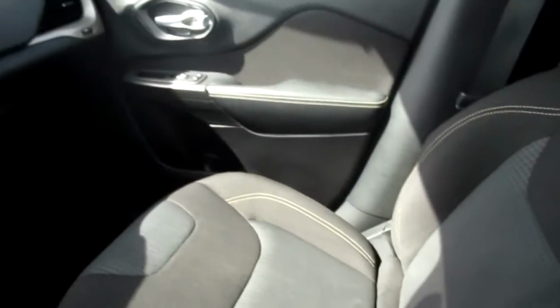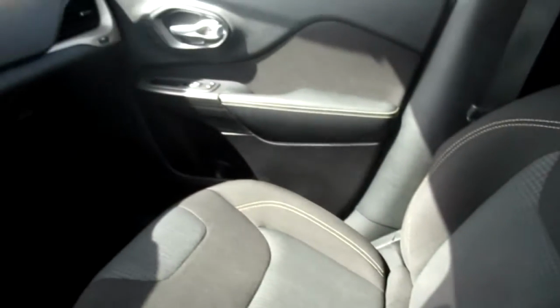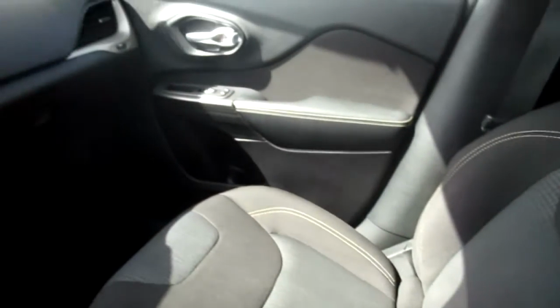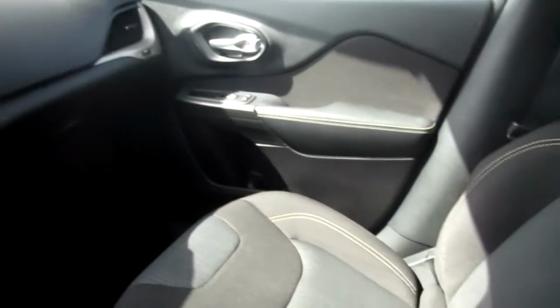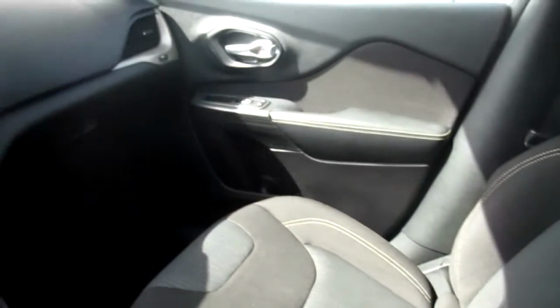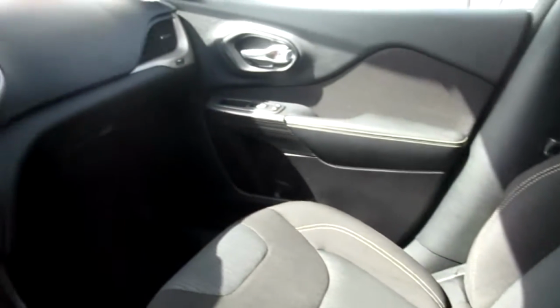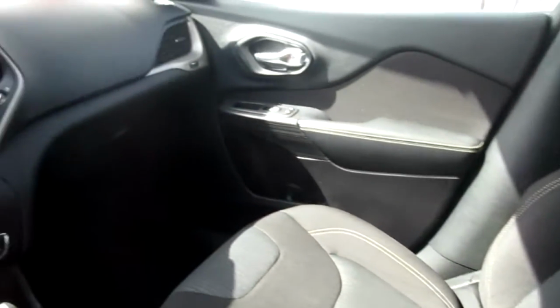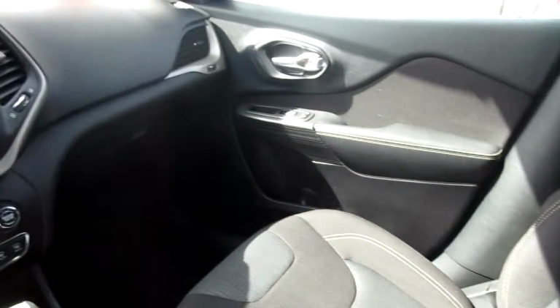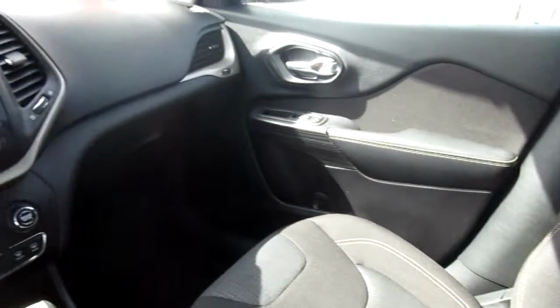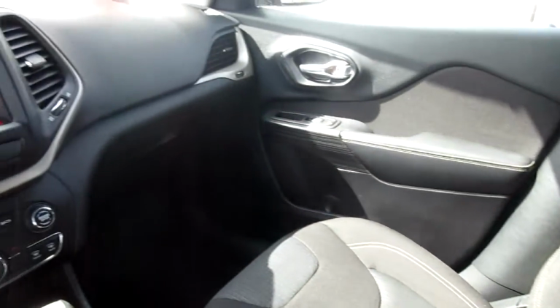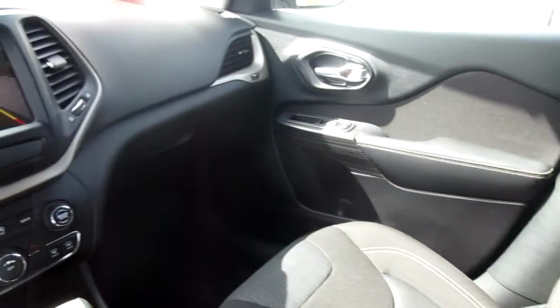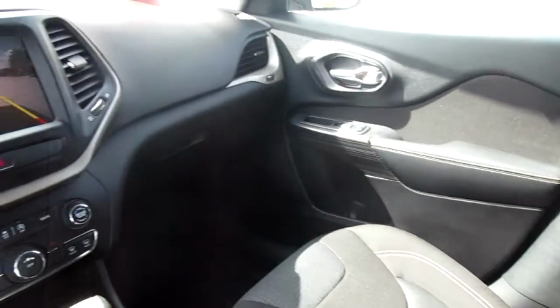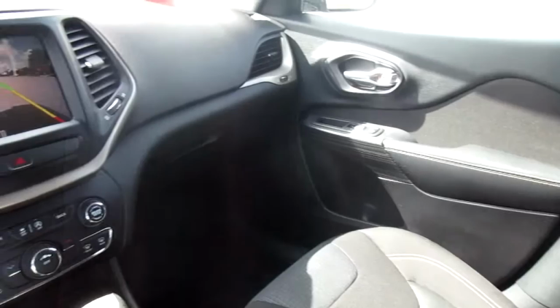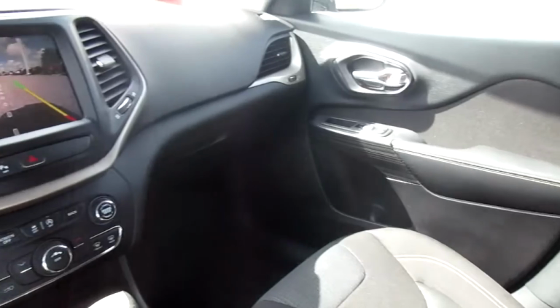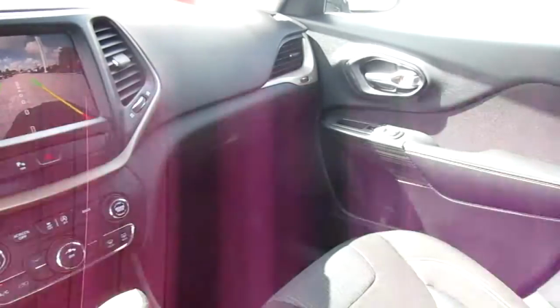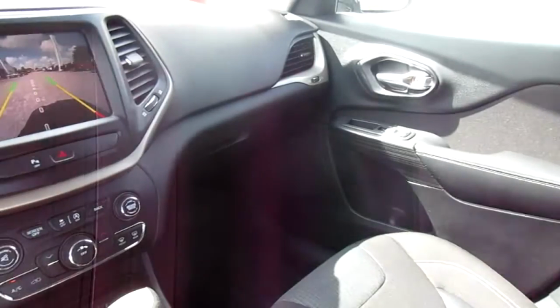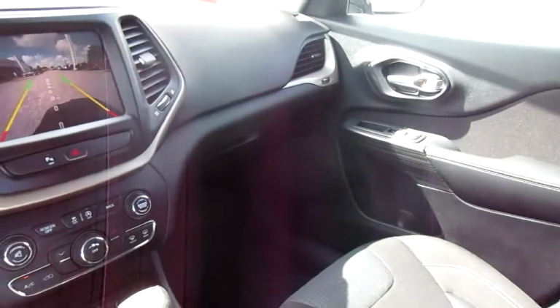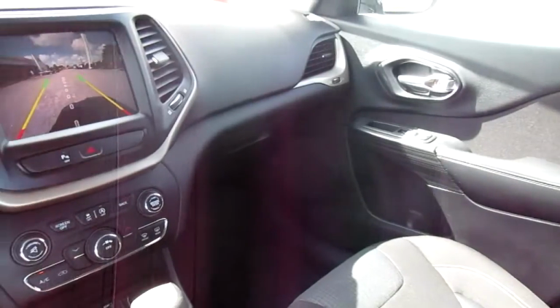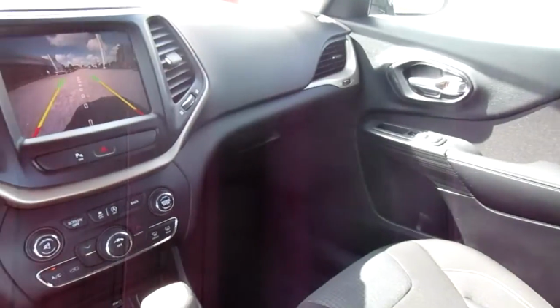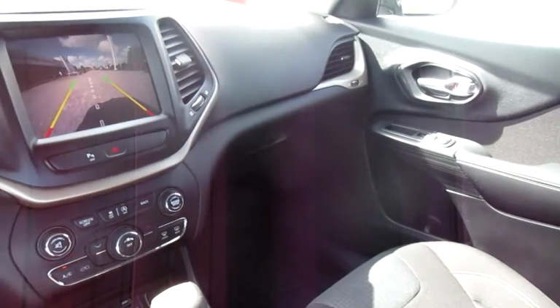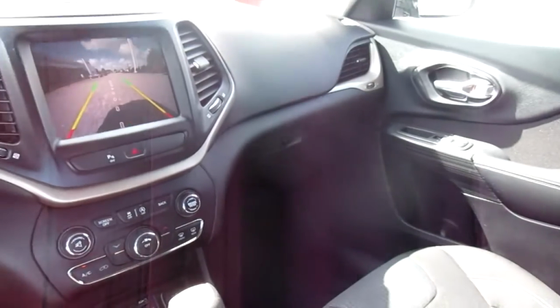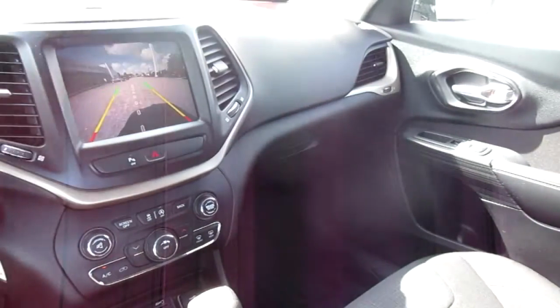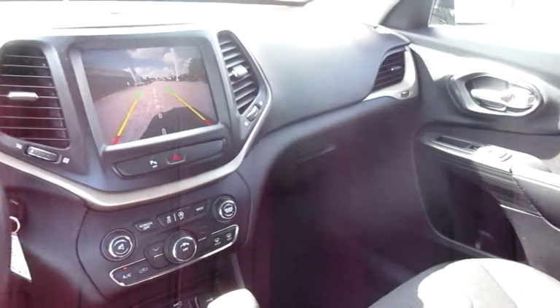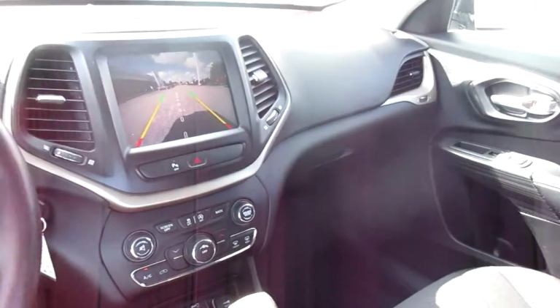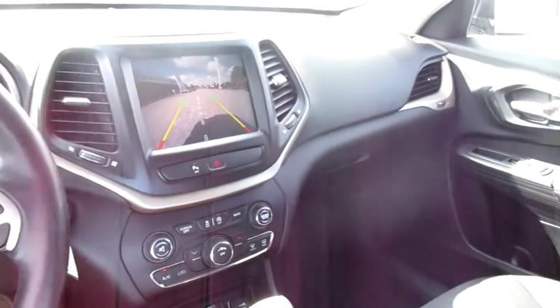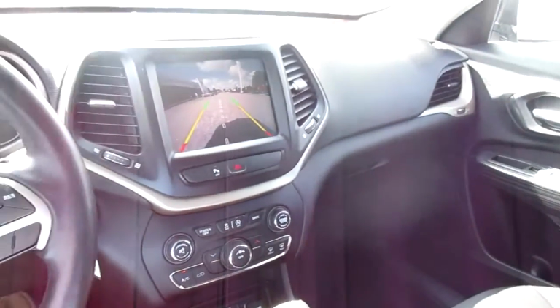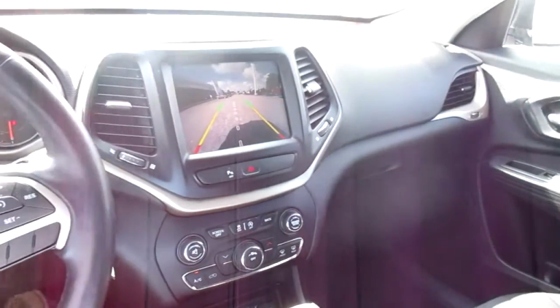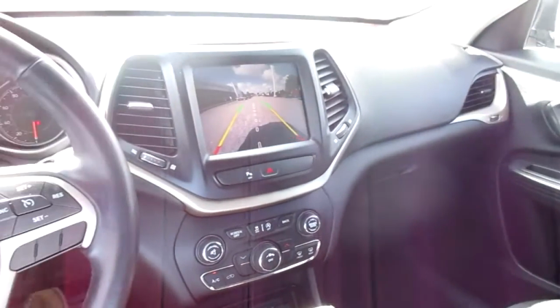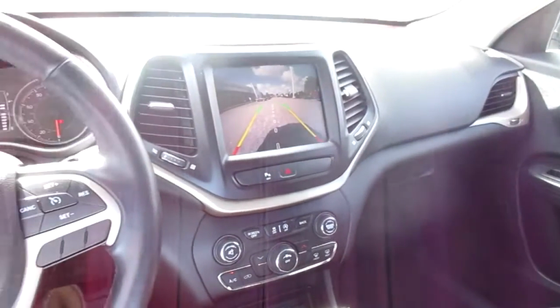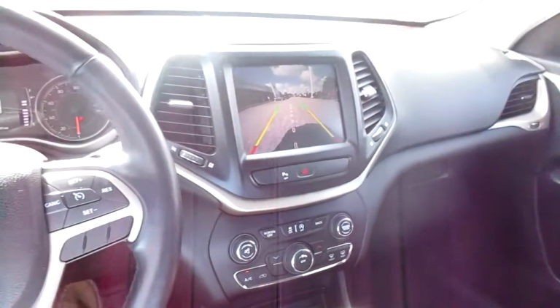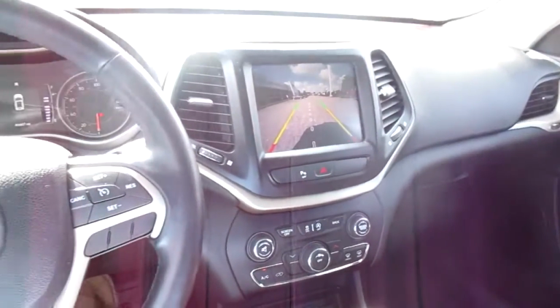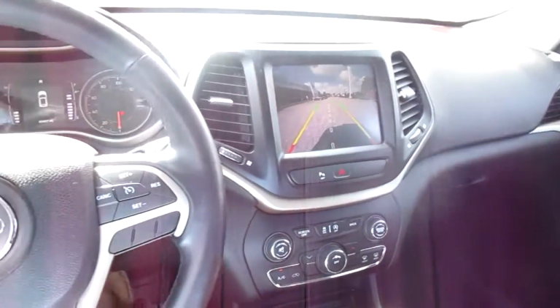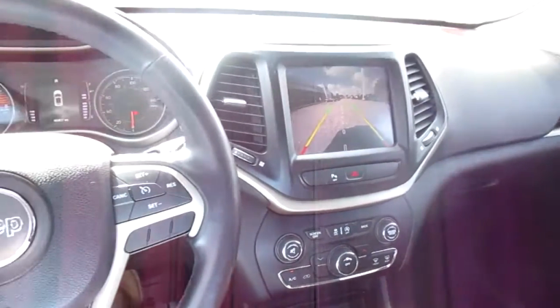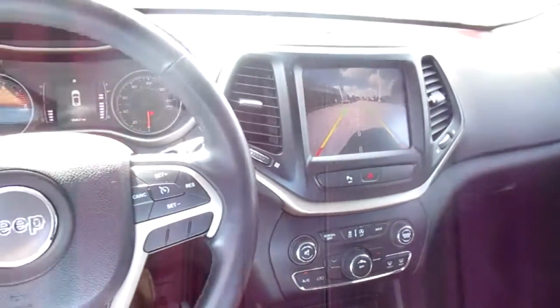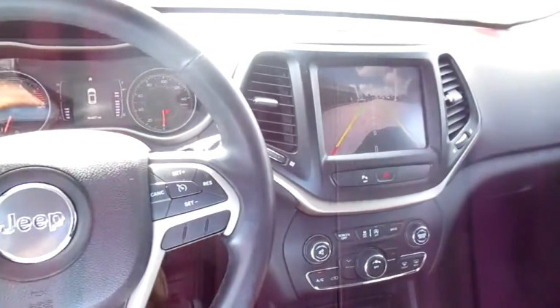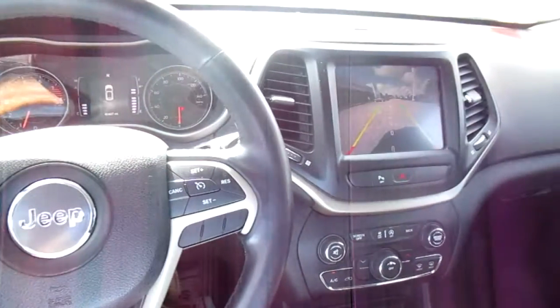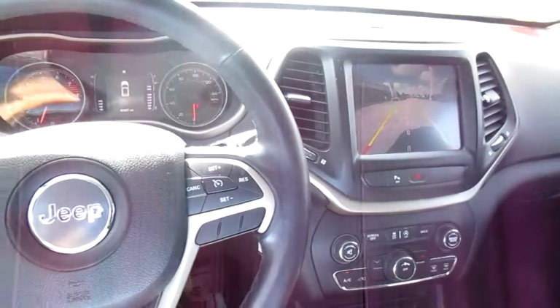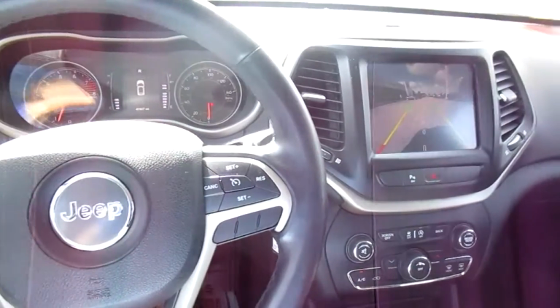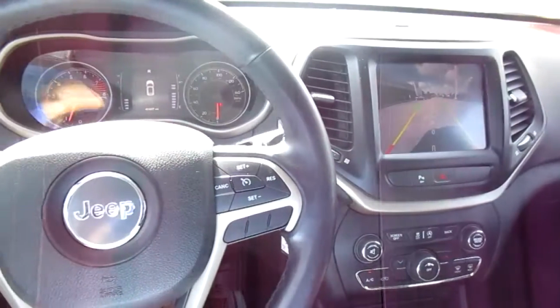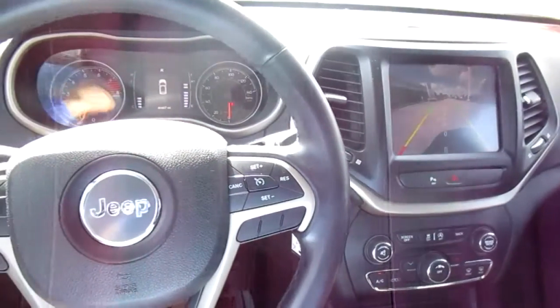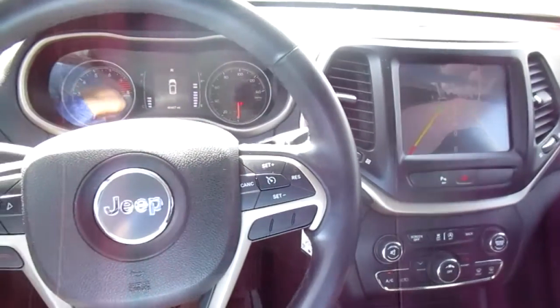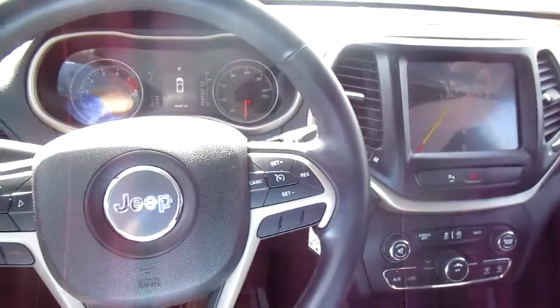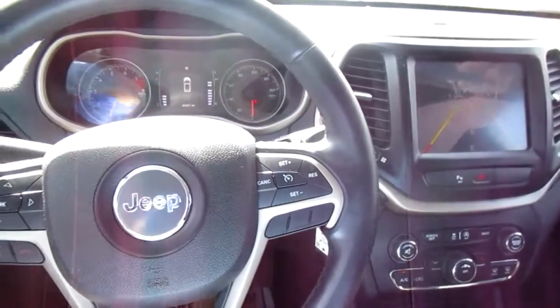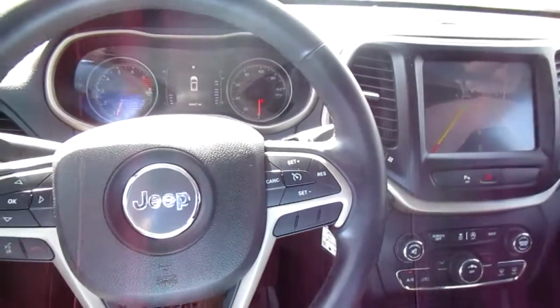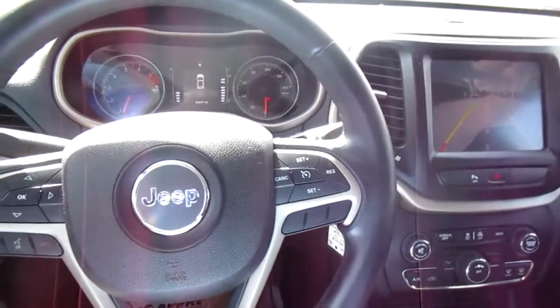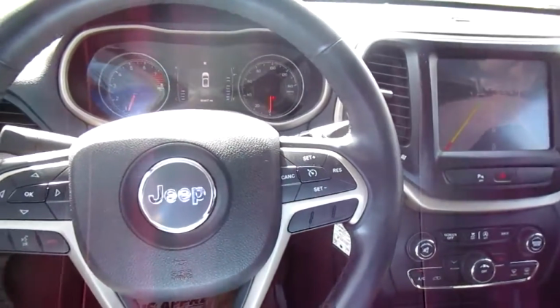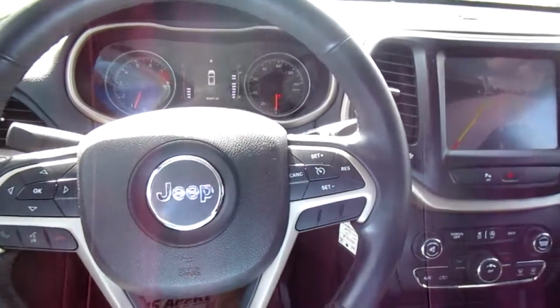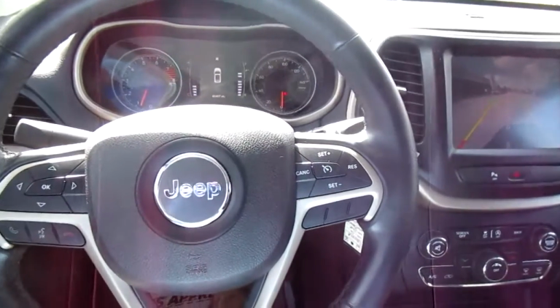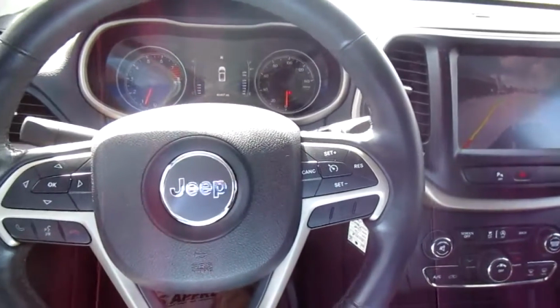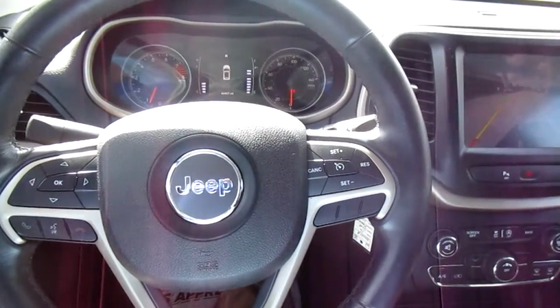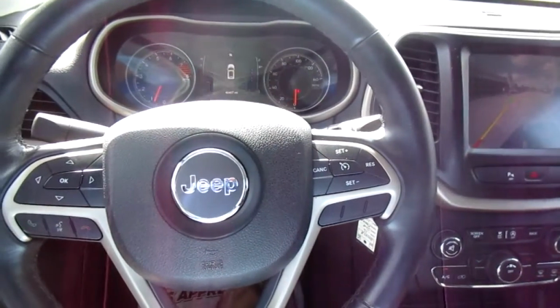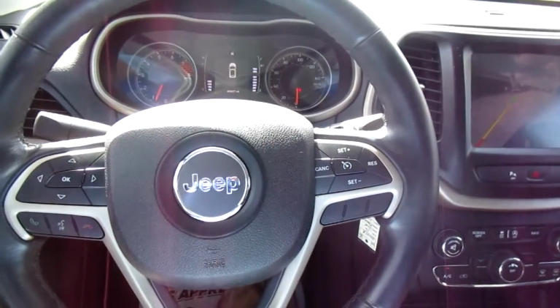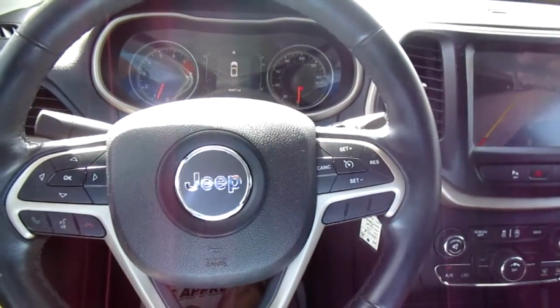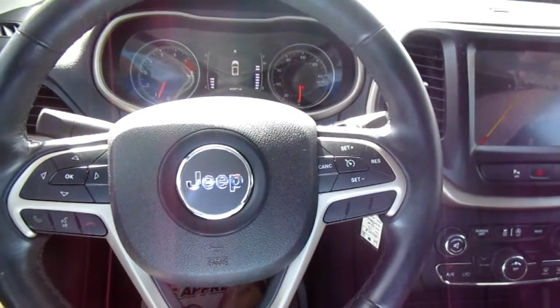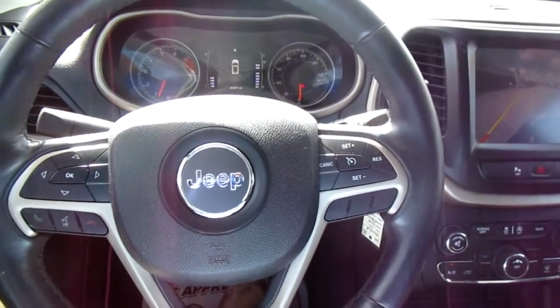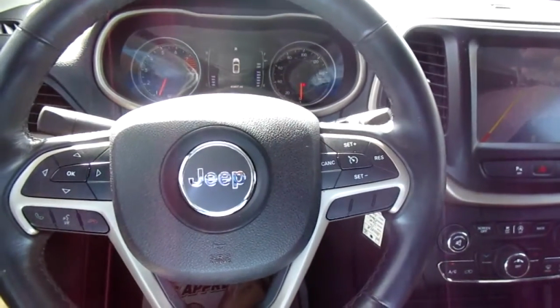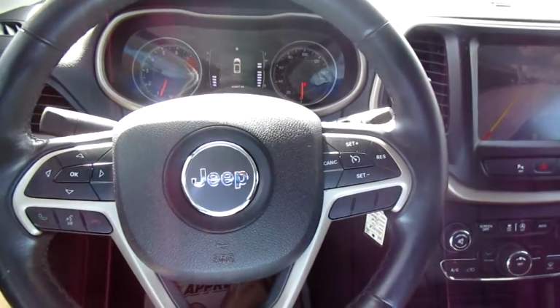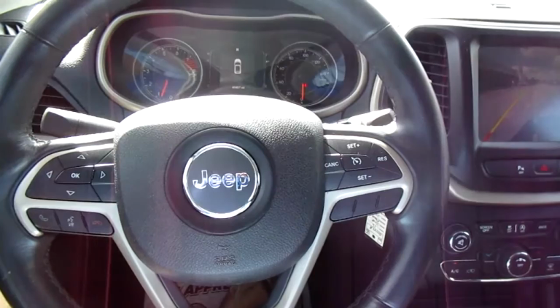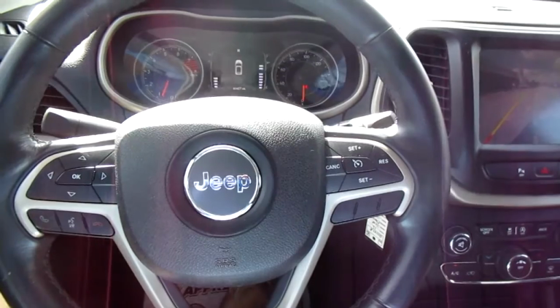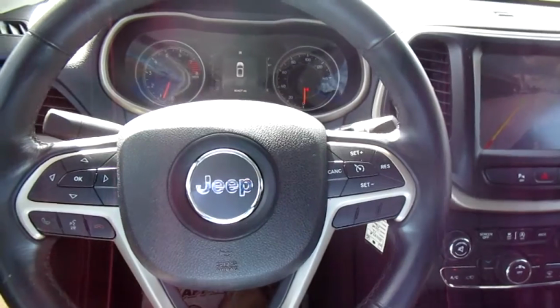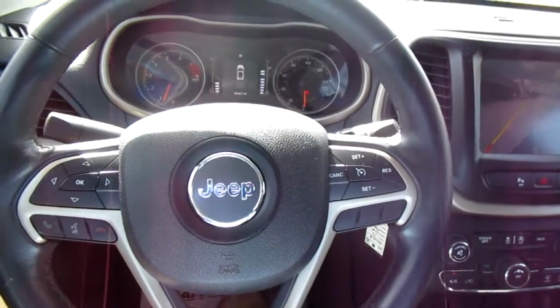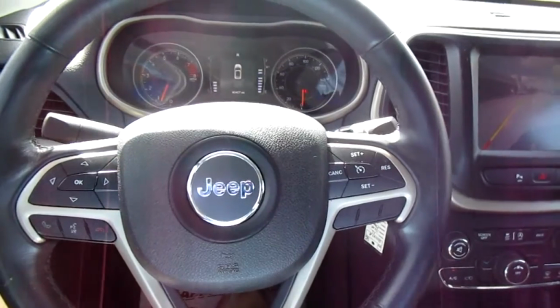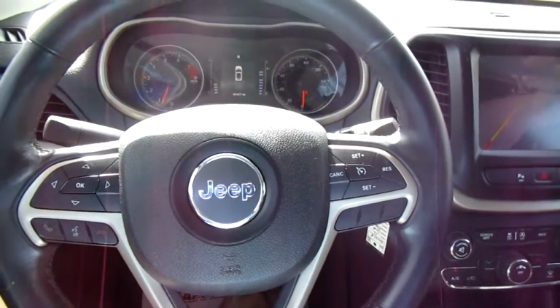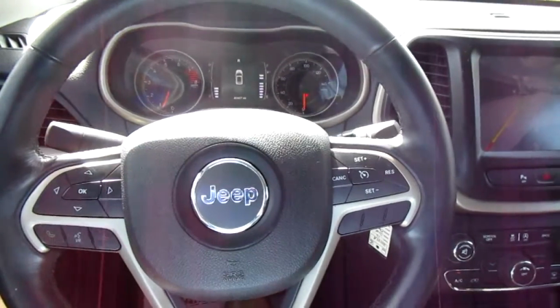So if you're in the market for a nice midsize SUV like this, come down to King's Colonial Ford and check out this 2016 Jeep Cherokee. Thank you for watching.